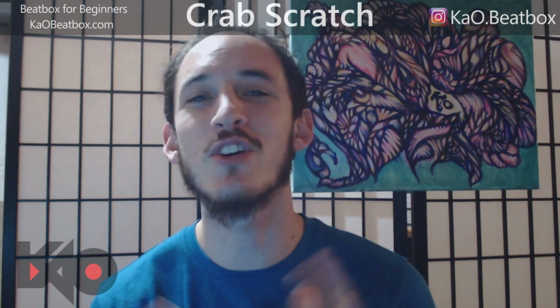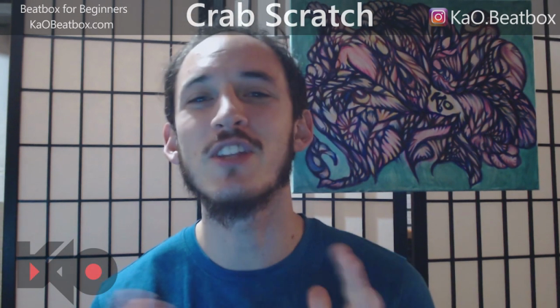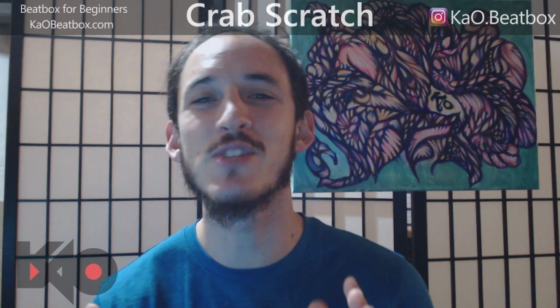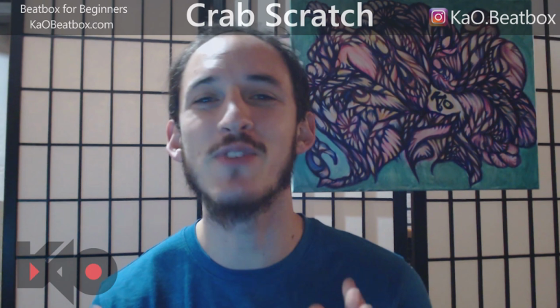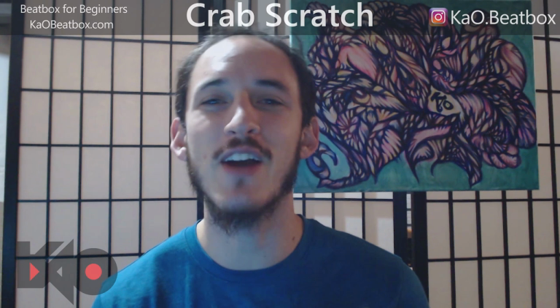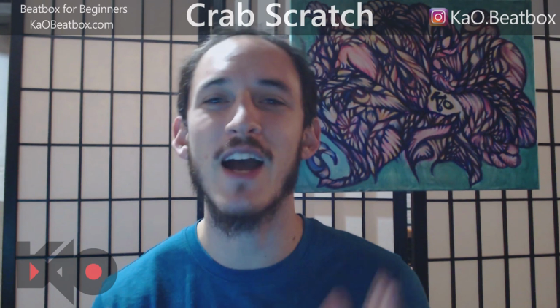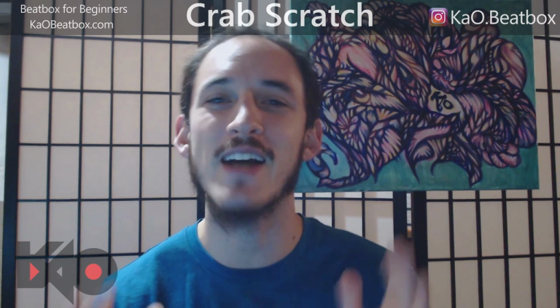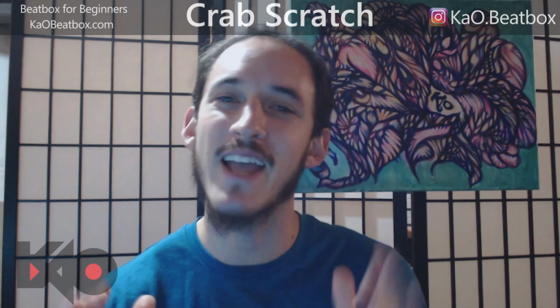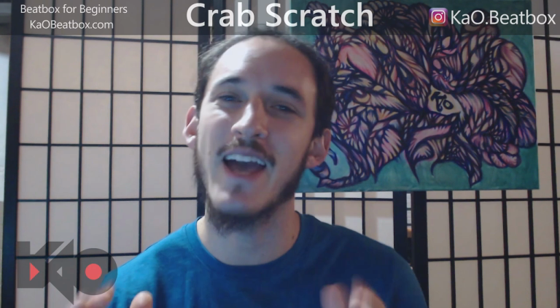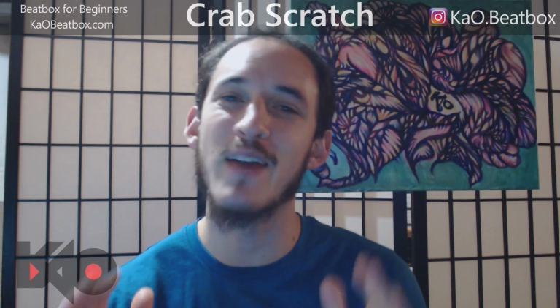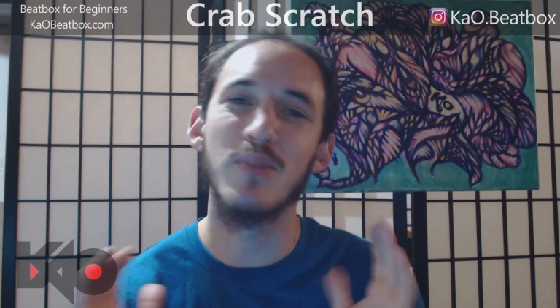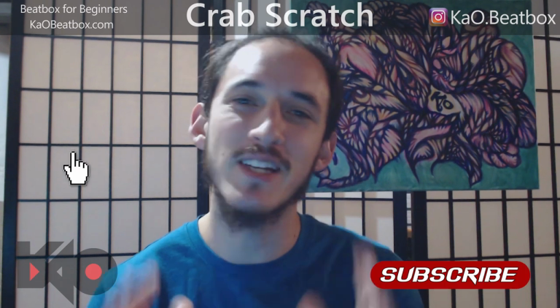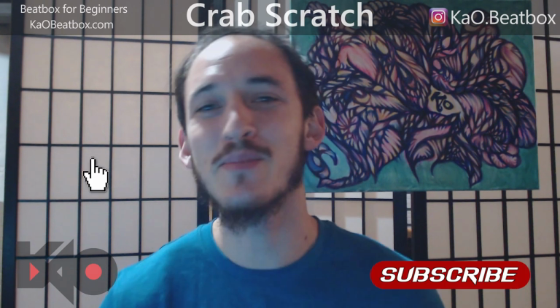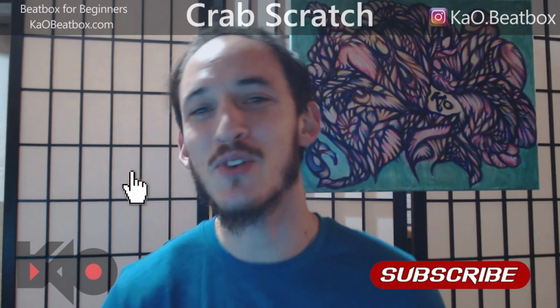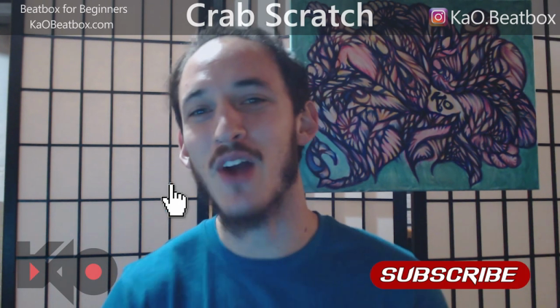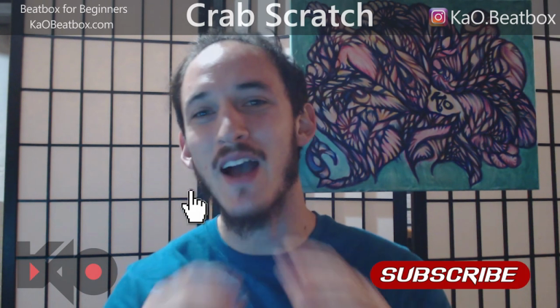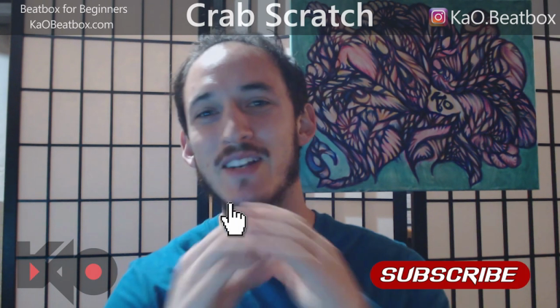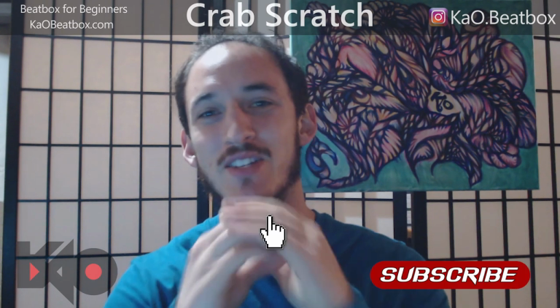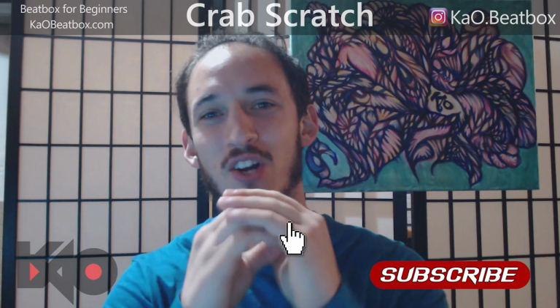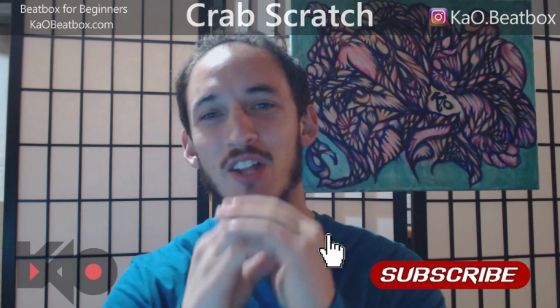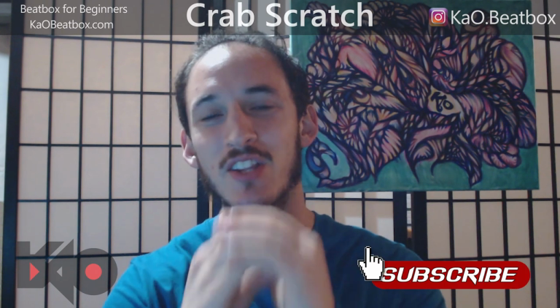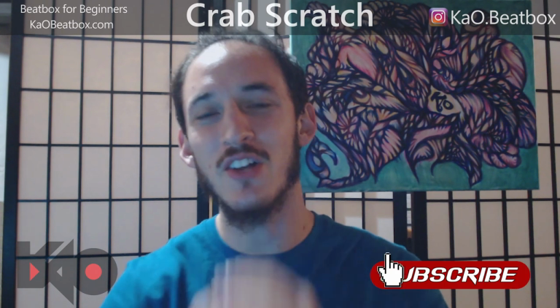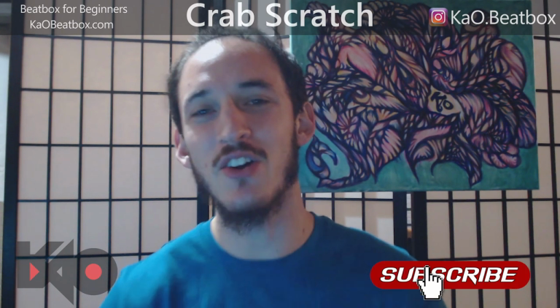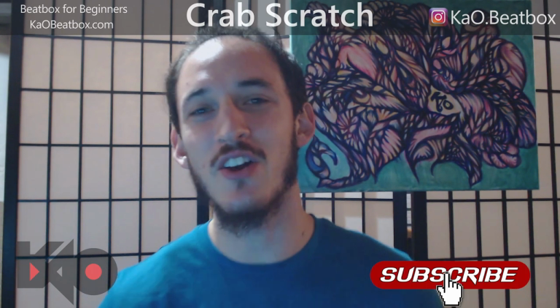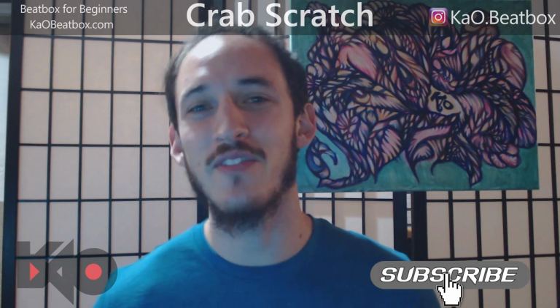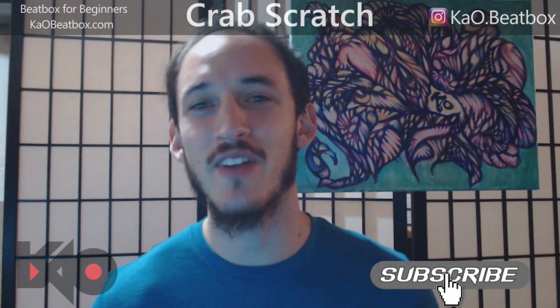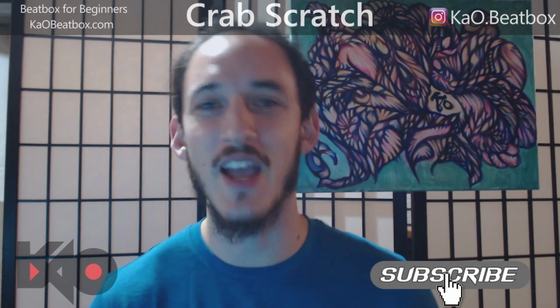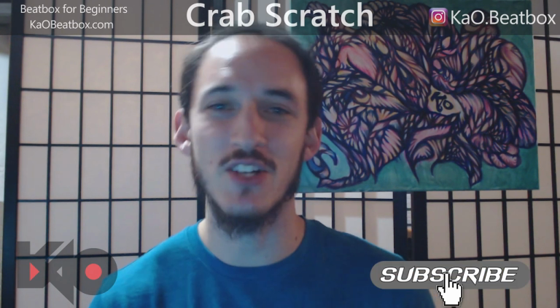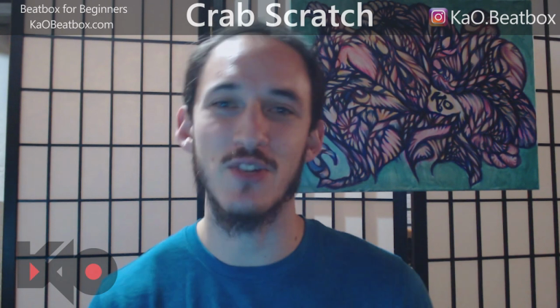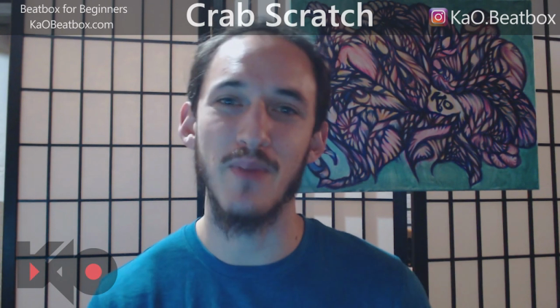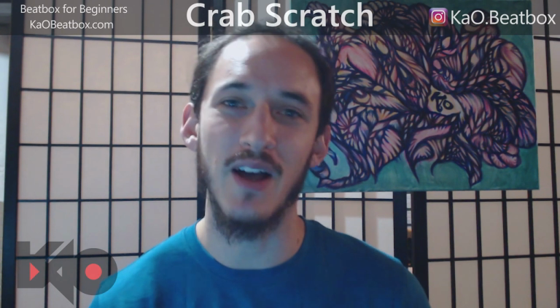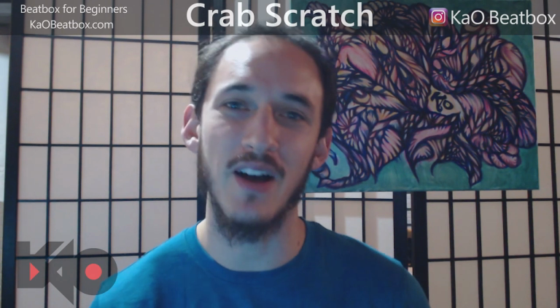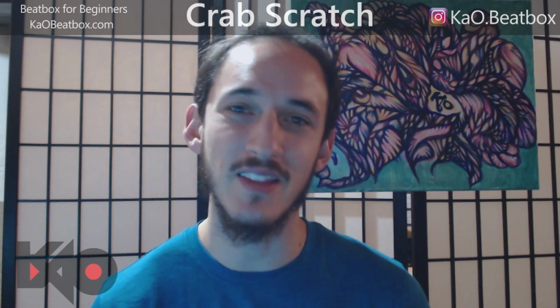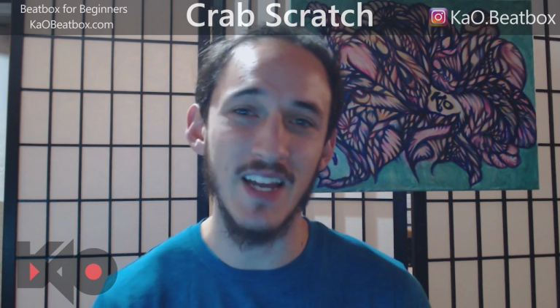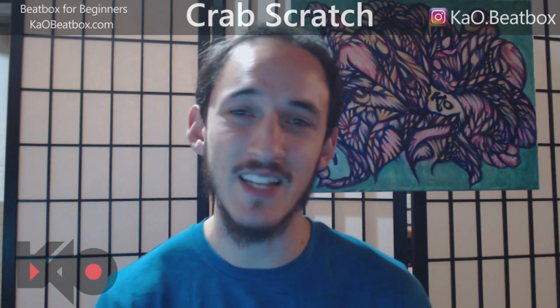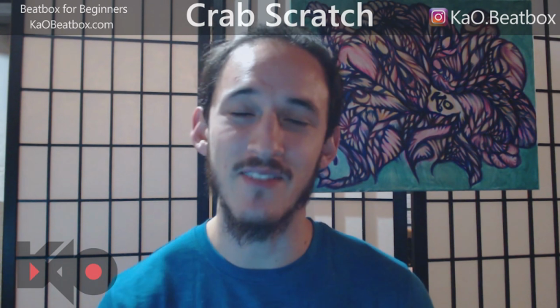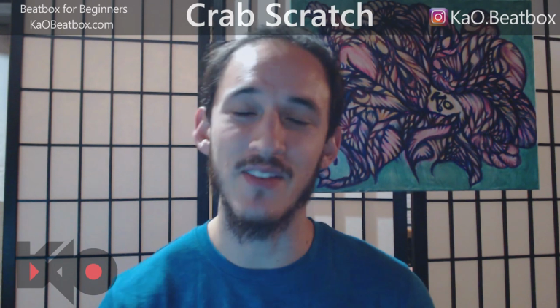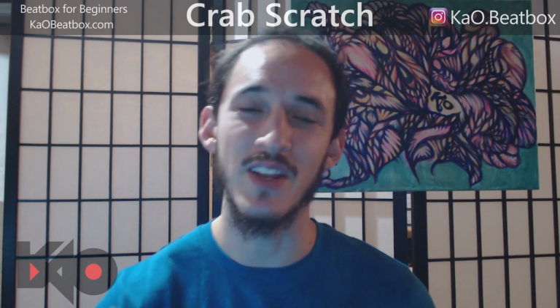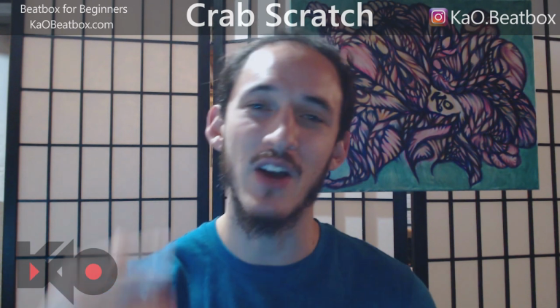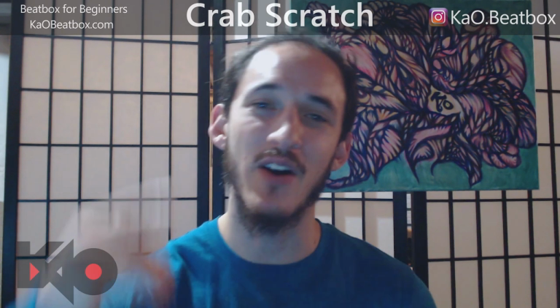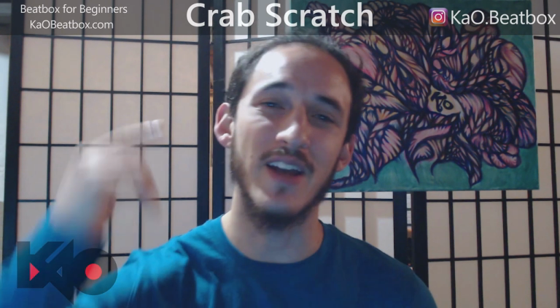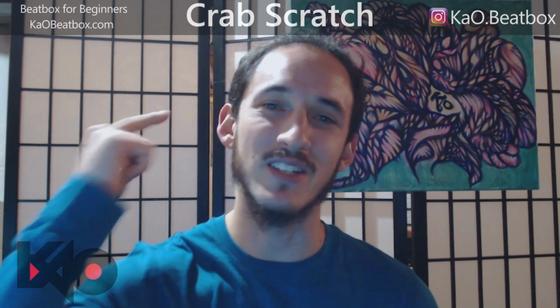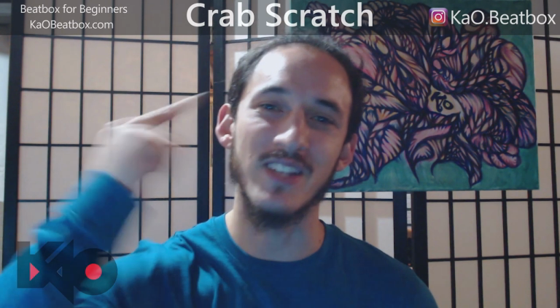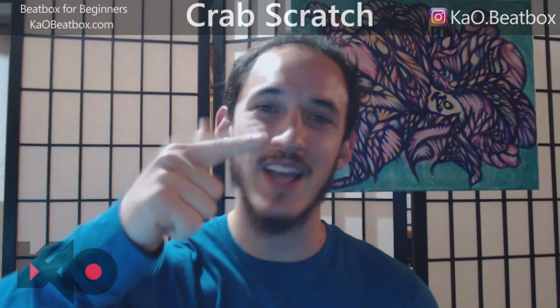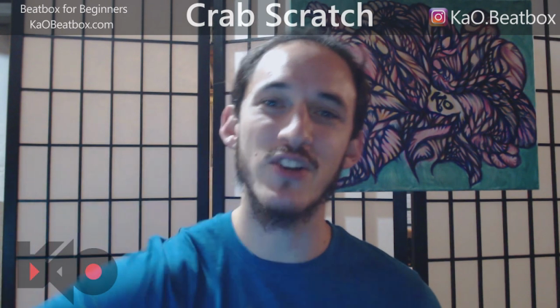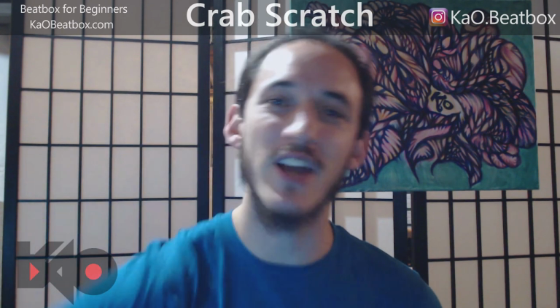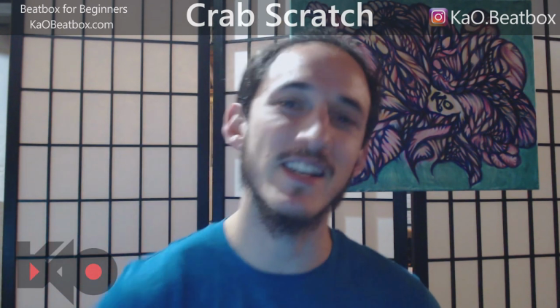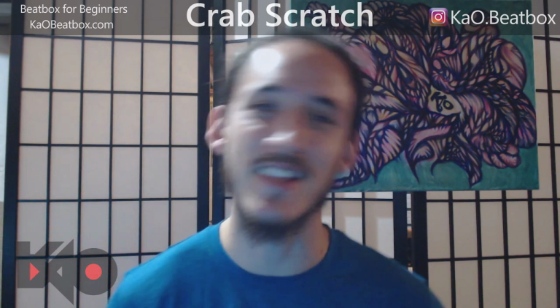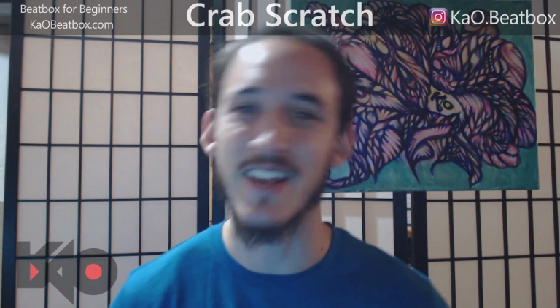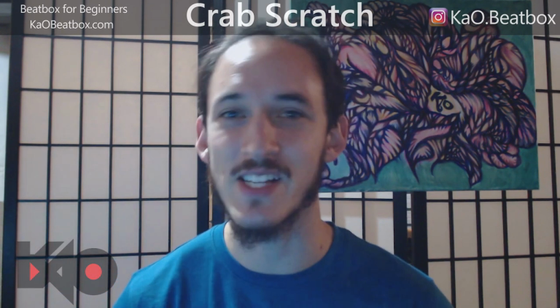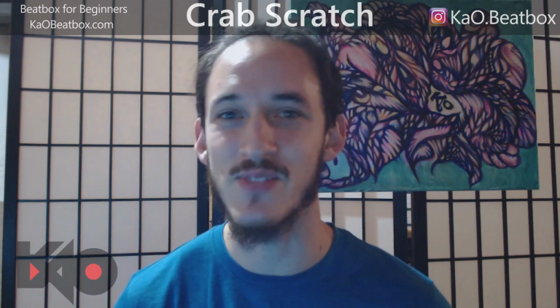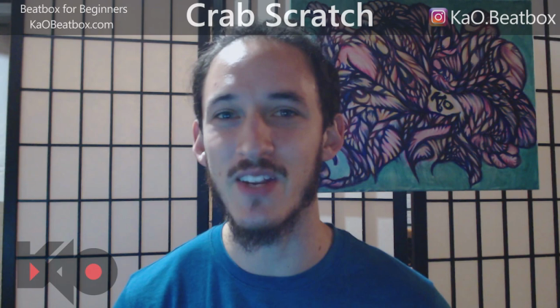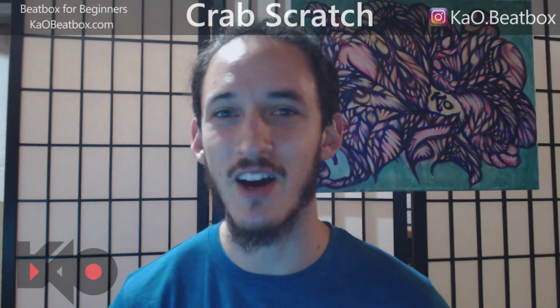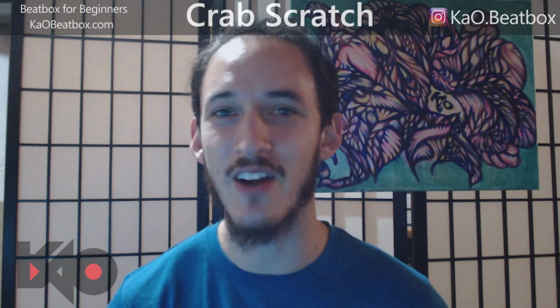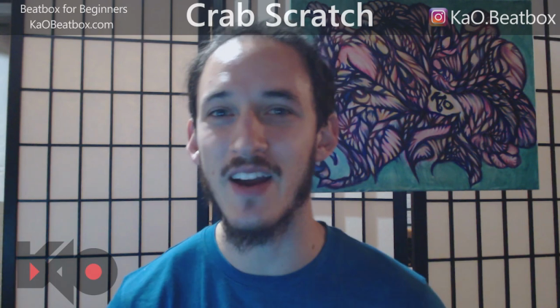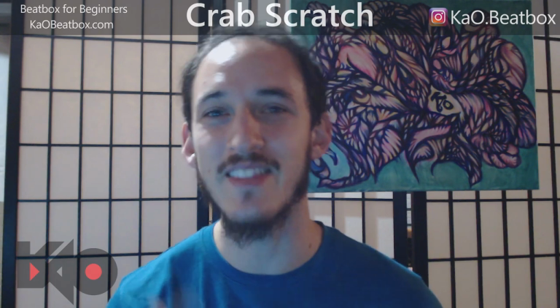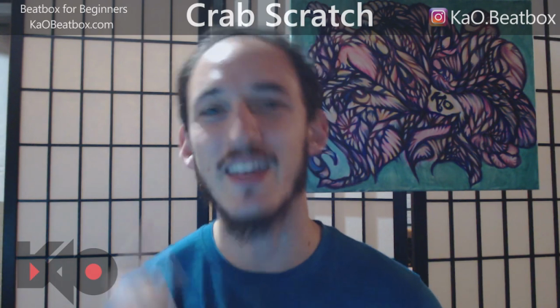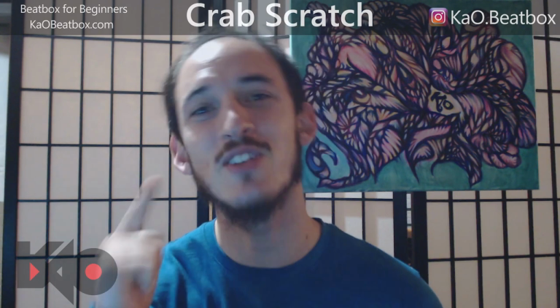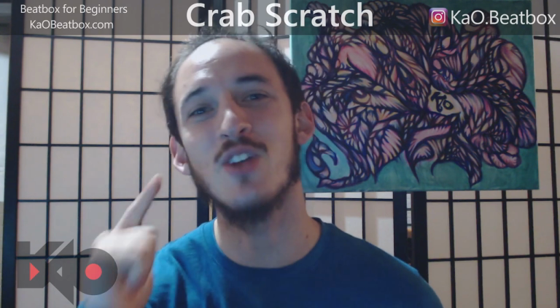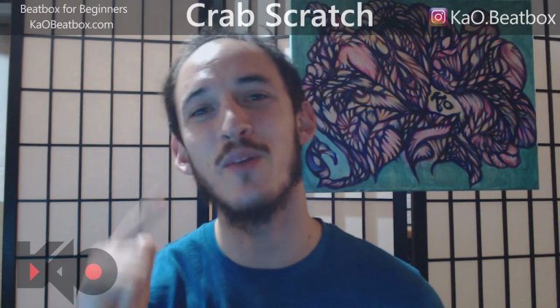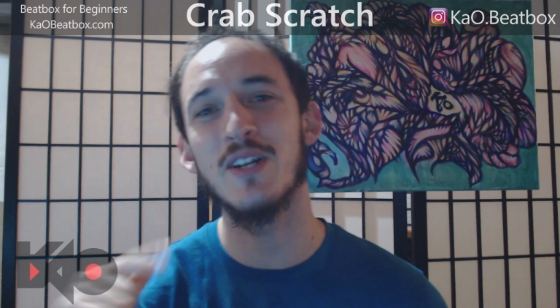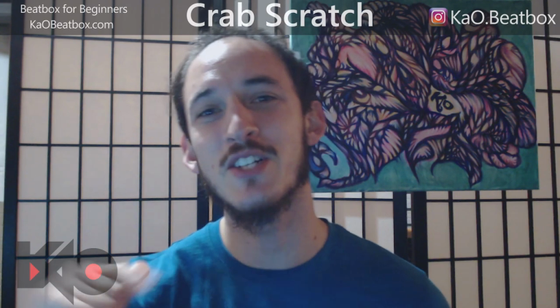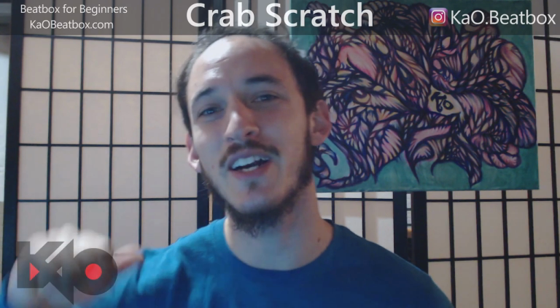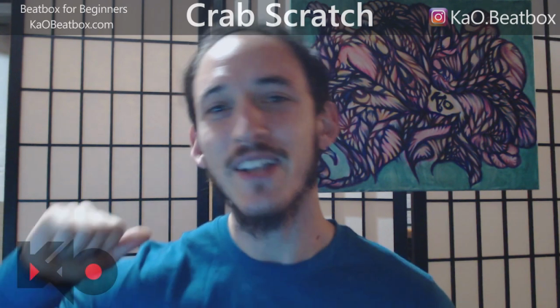If you enjoyed this video guys, please subscribe, turn on the little notification bell, like the video, and I'll catch you guys in the next video. Thank you so much.